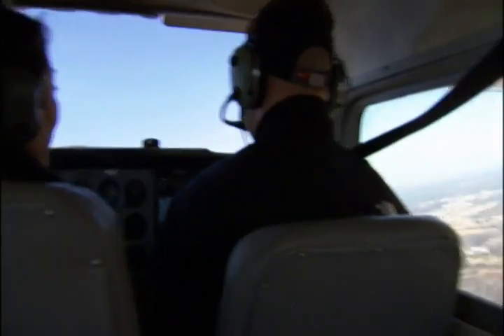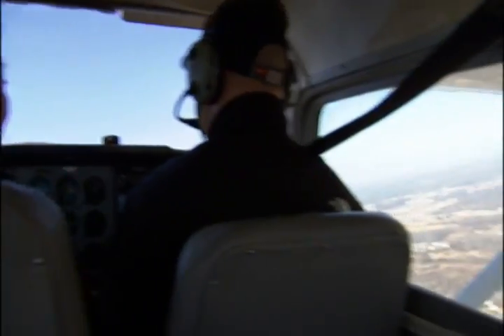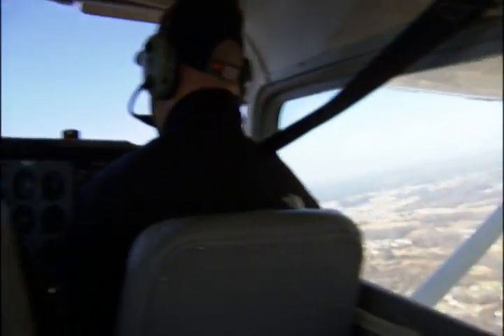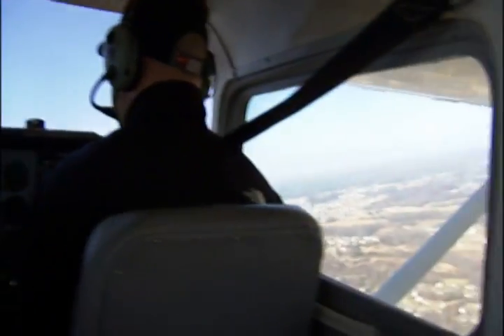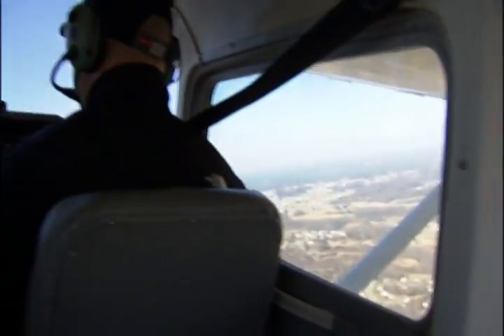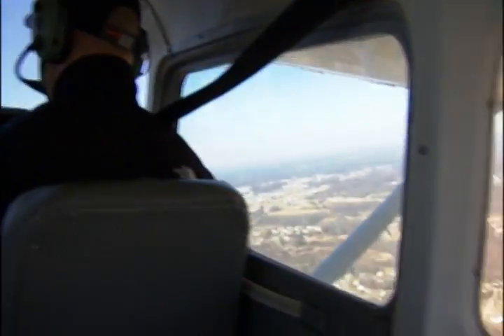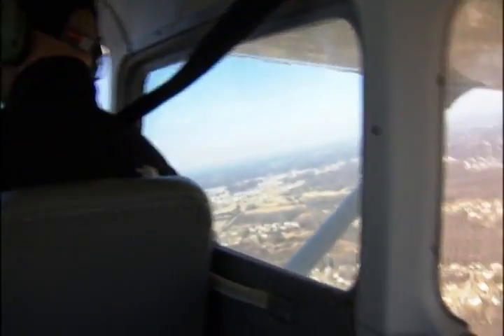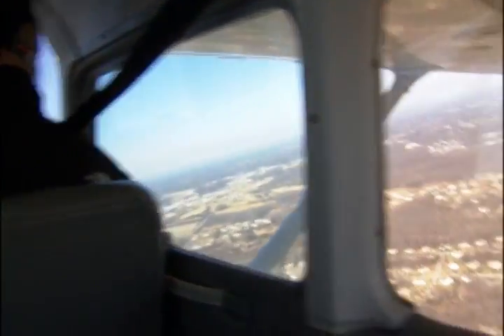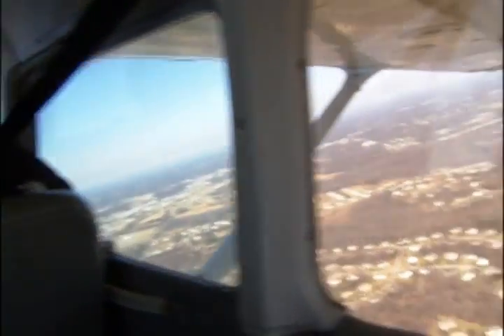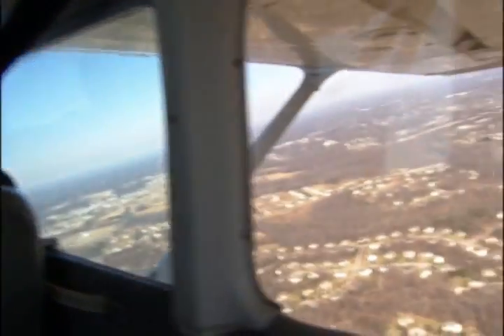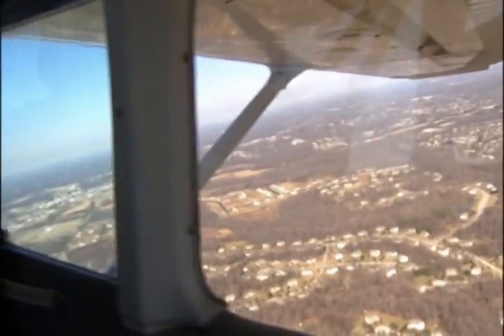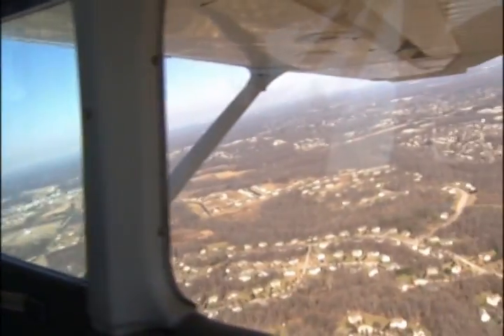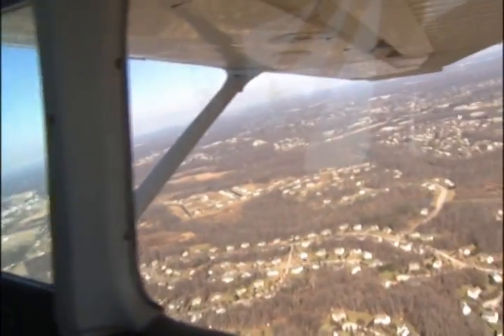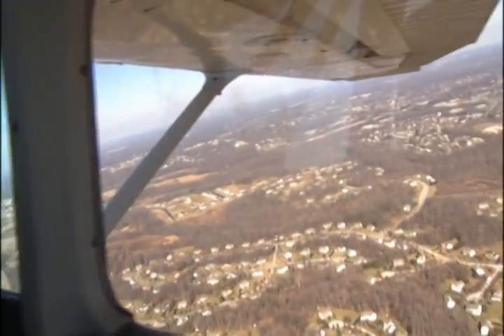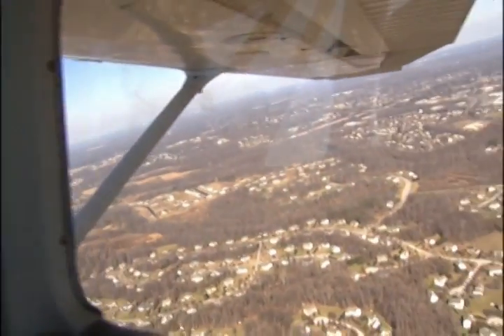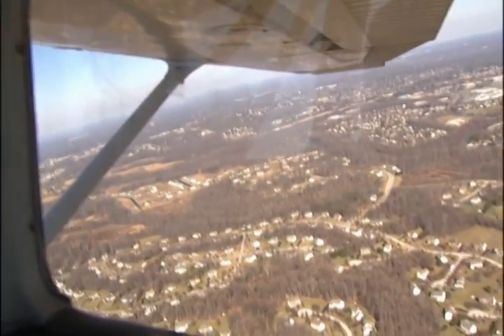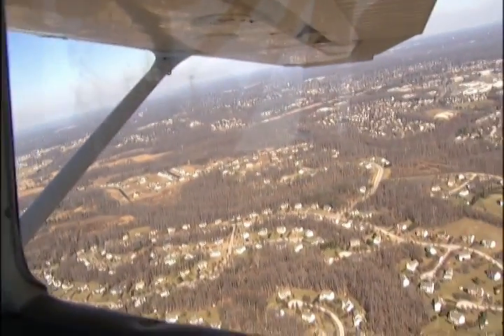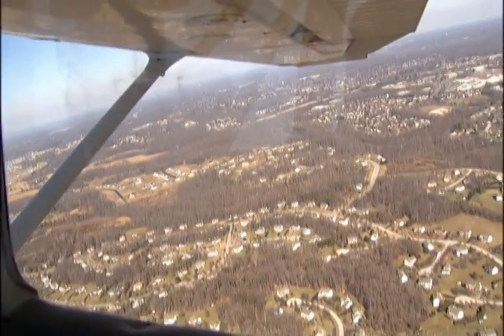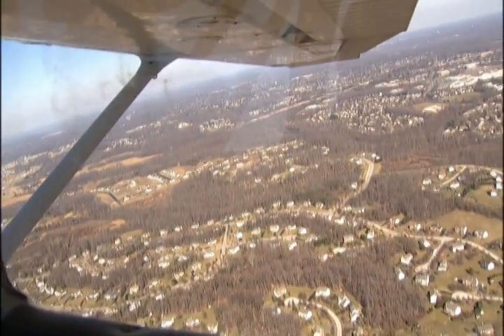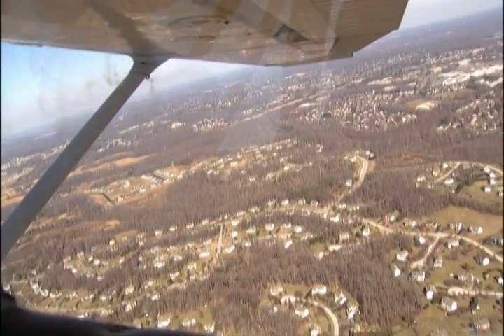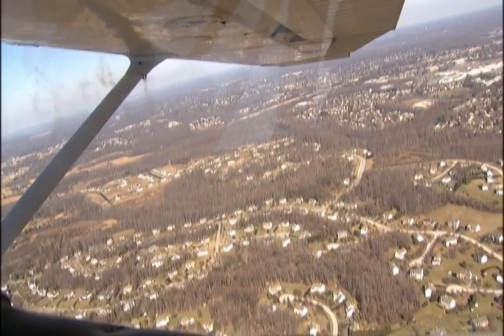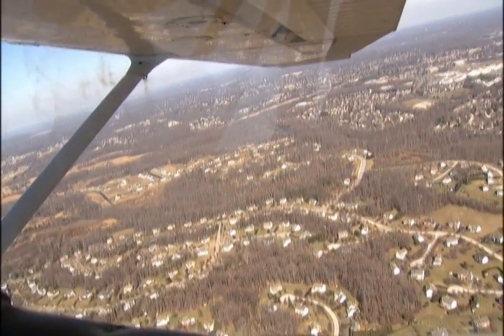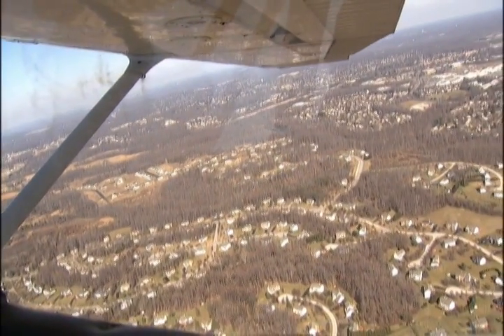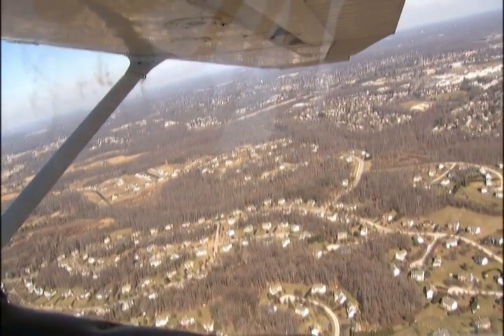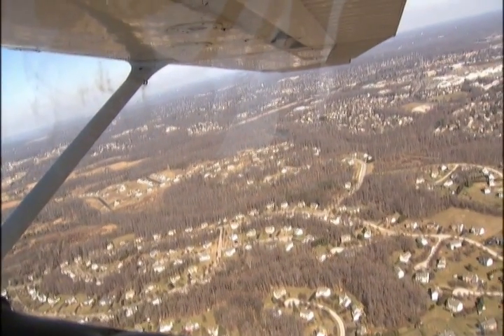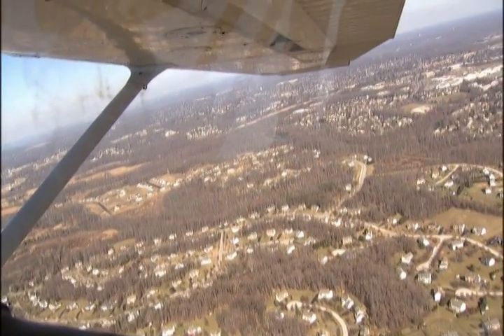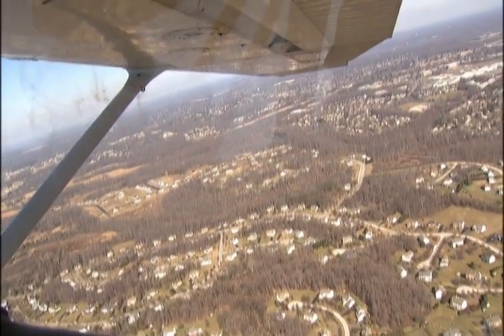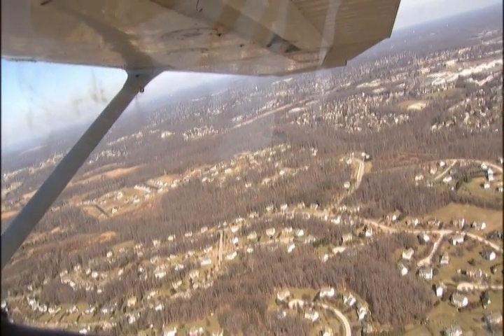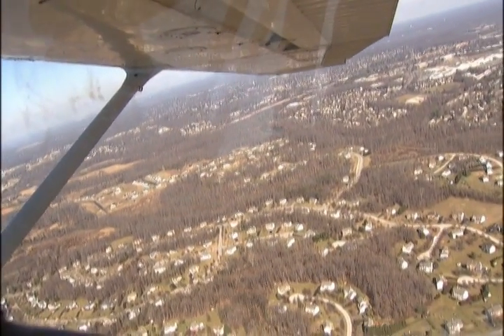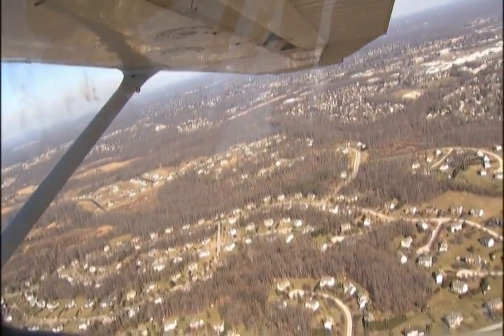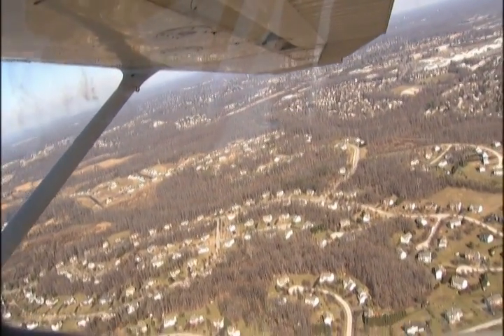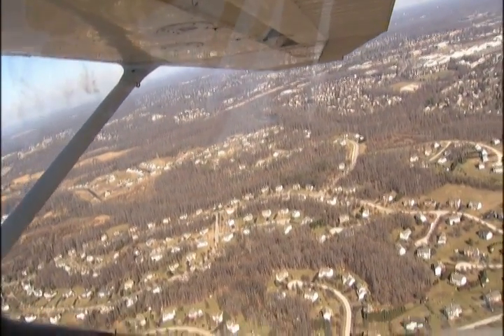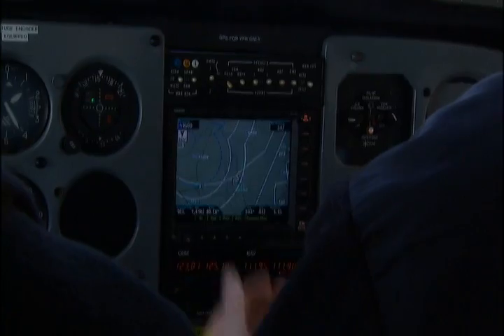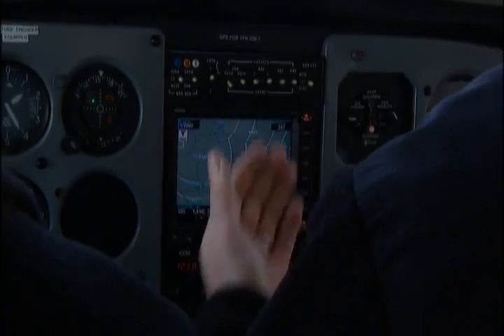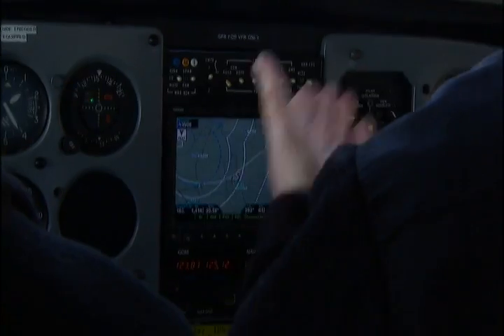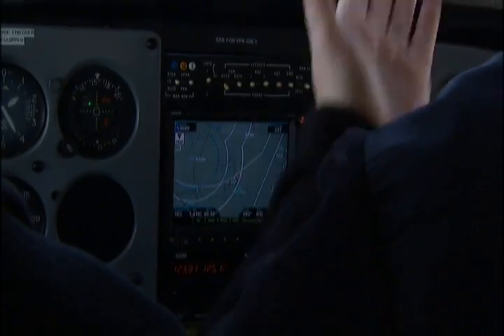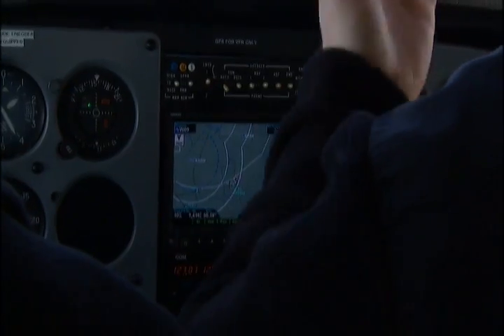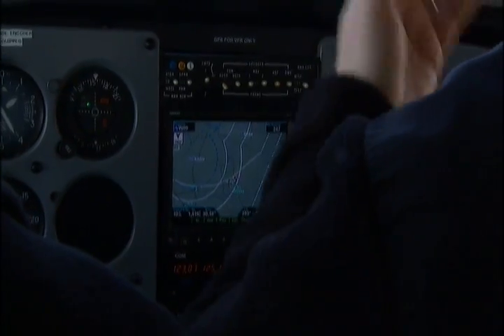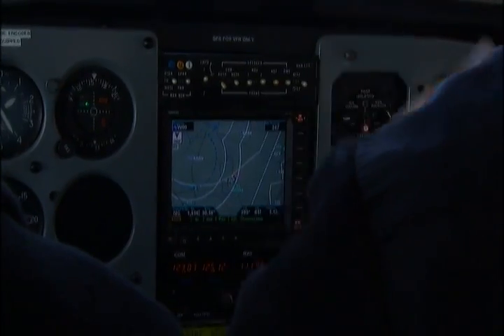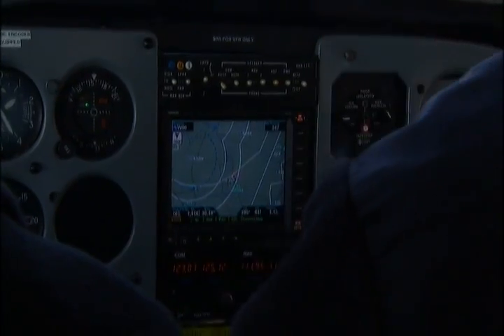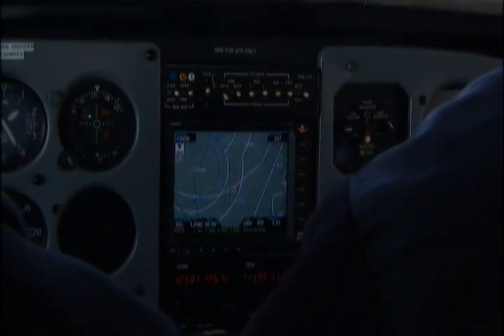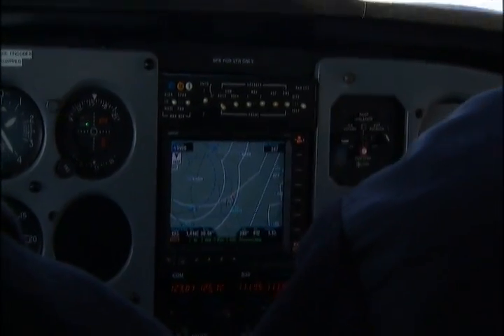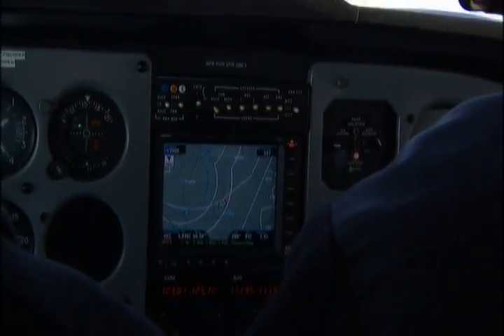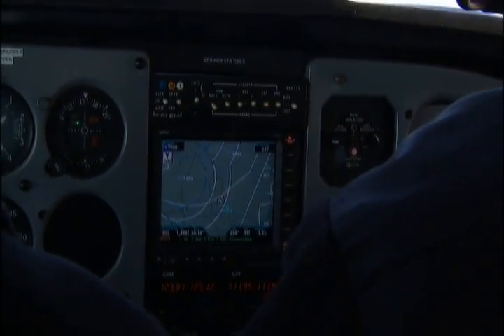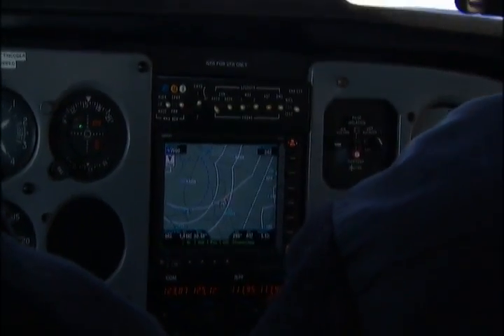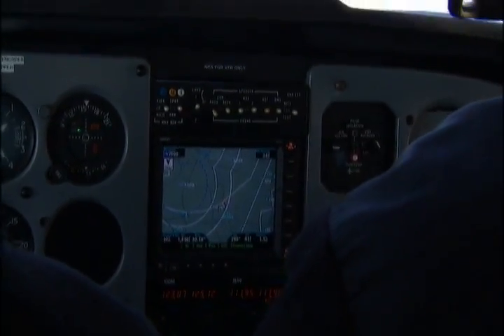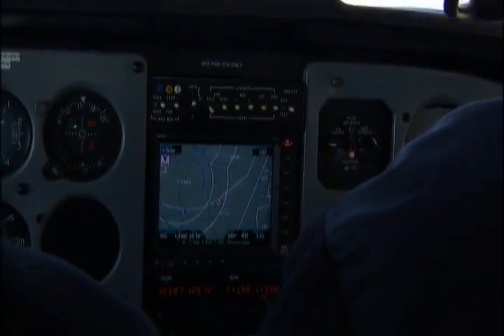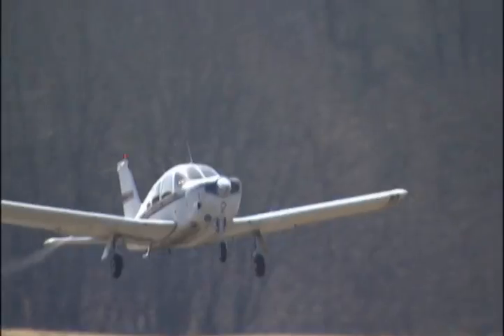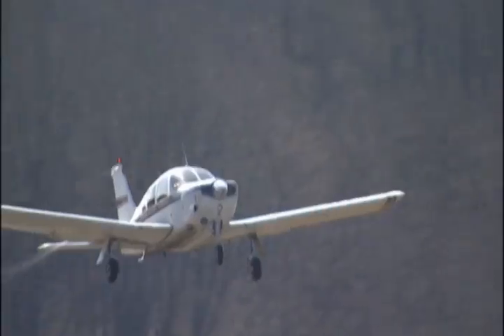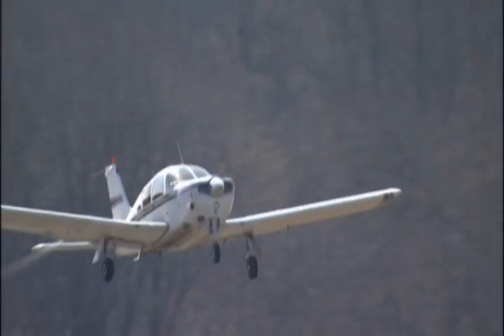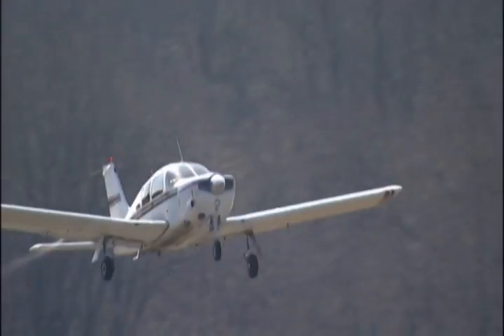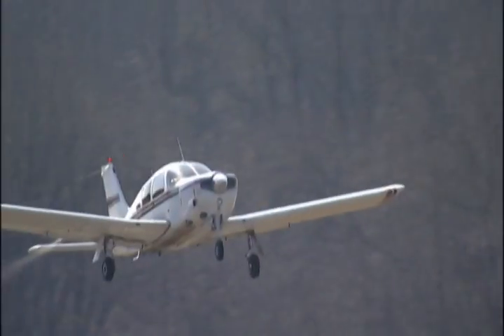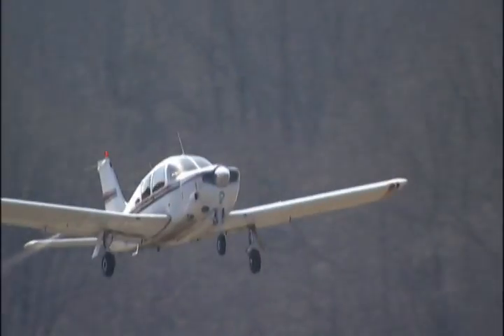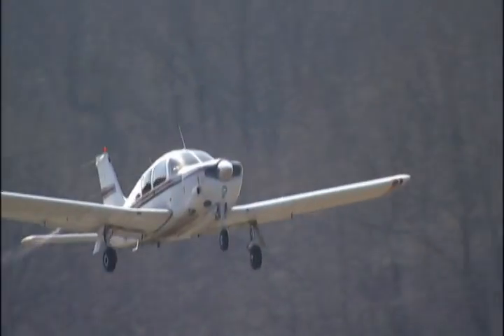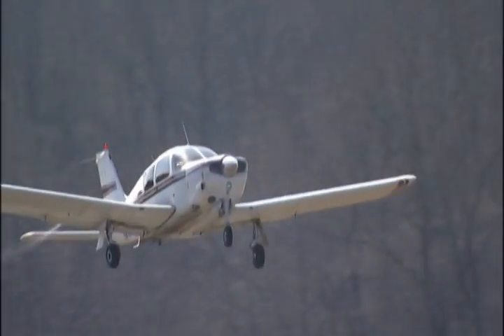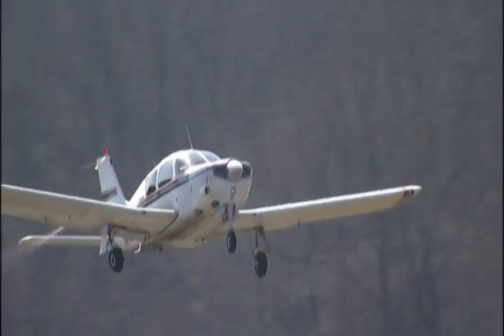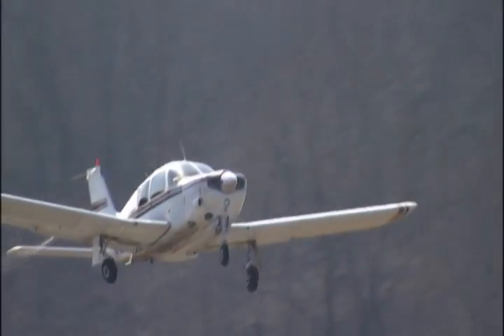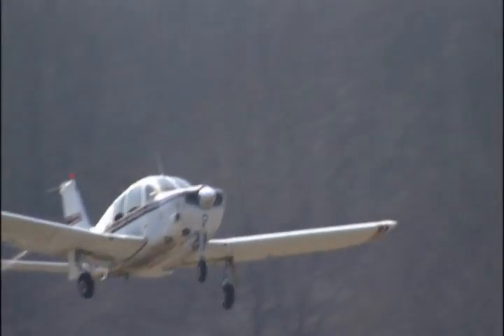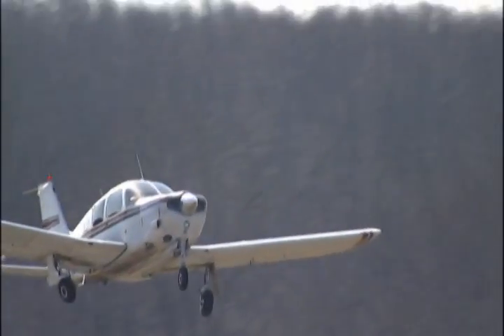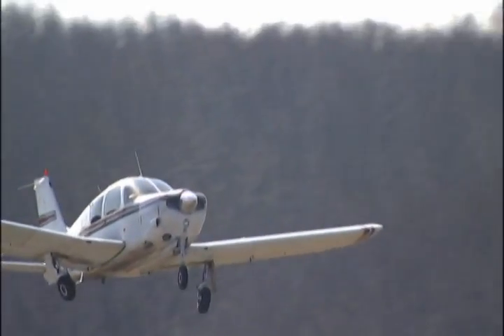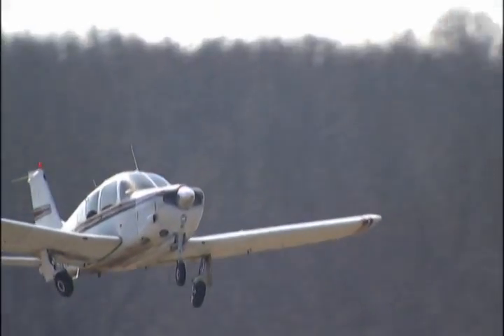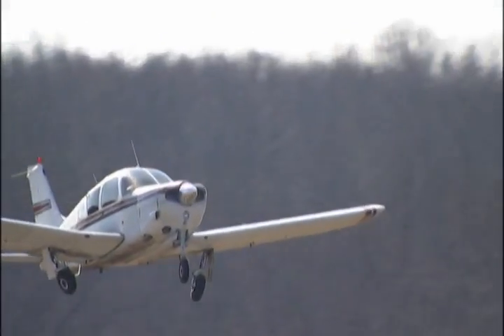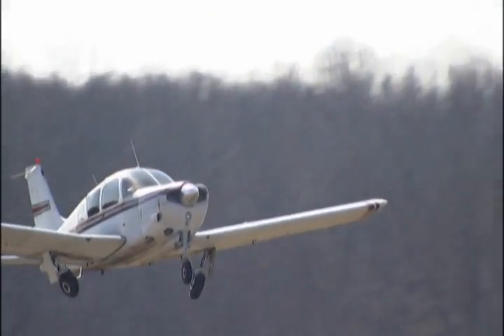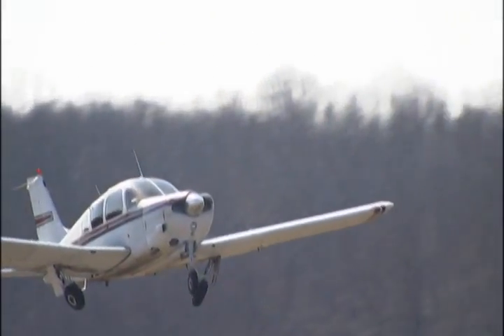A thousand feet up, visibility was good, but as we found out, our eyes are no match for technology. Outside Washington, I'm Carol Hahn.